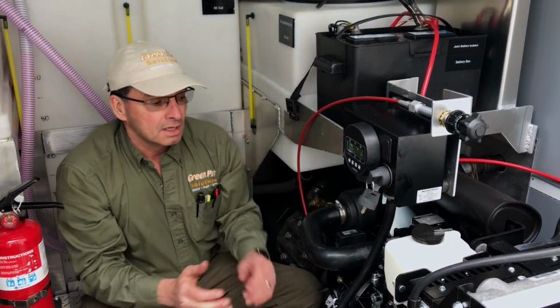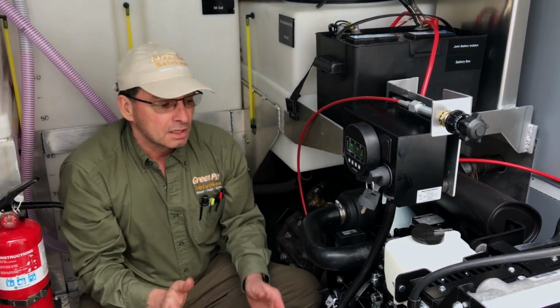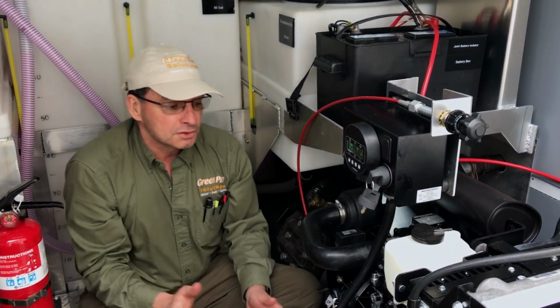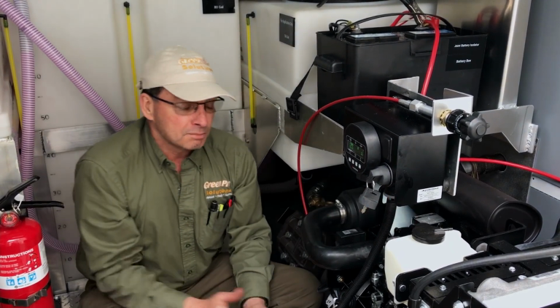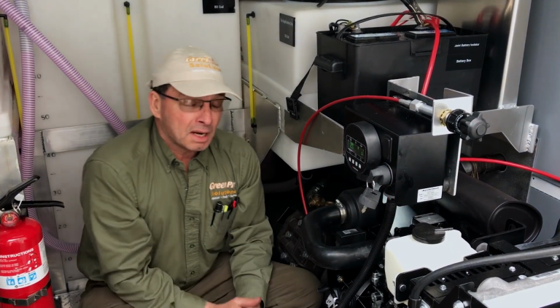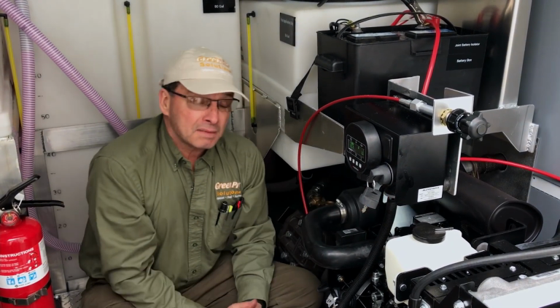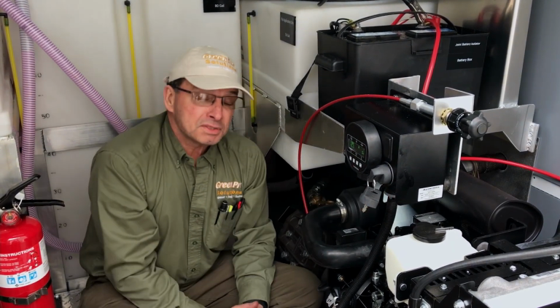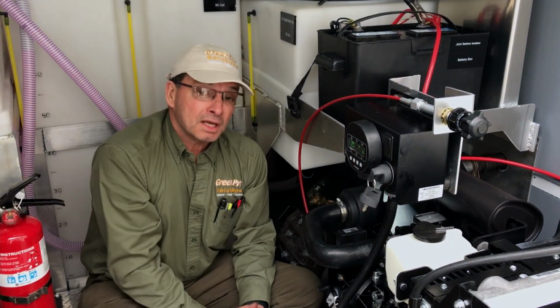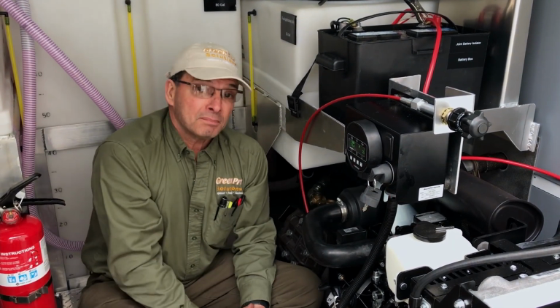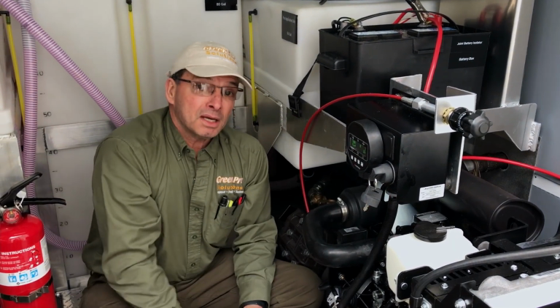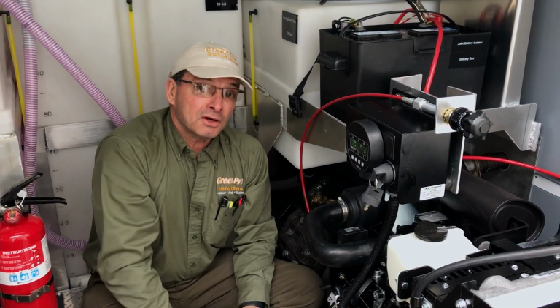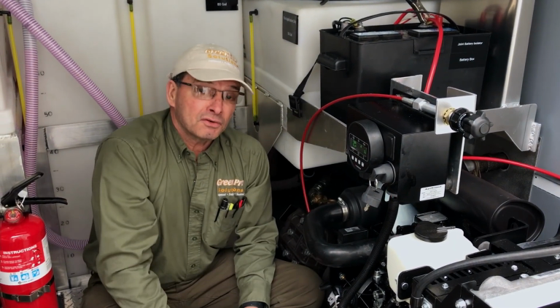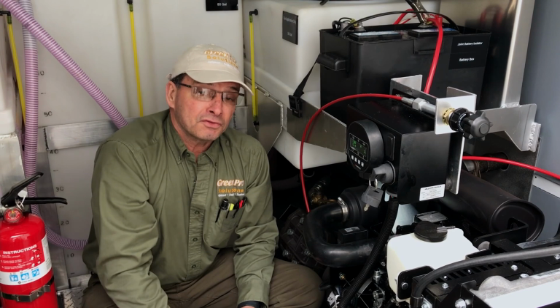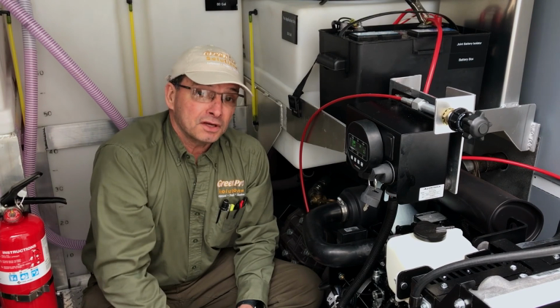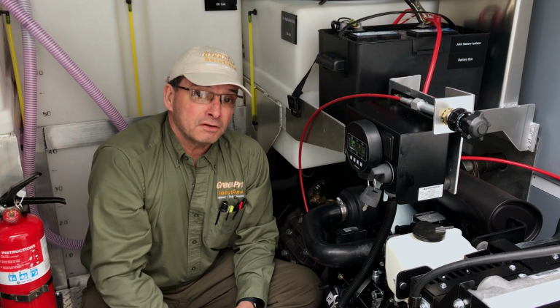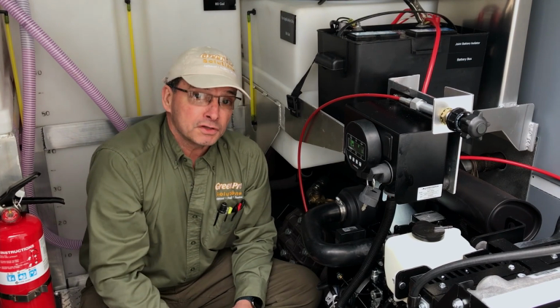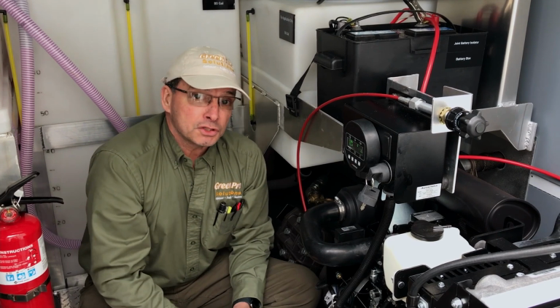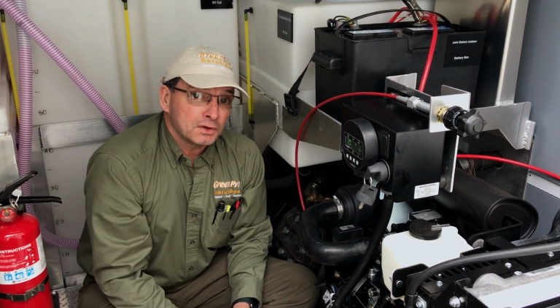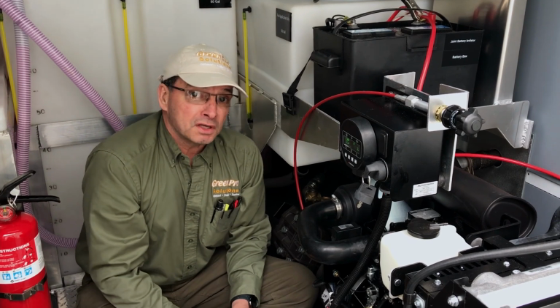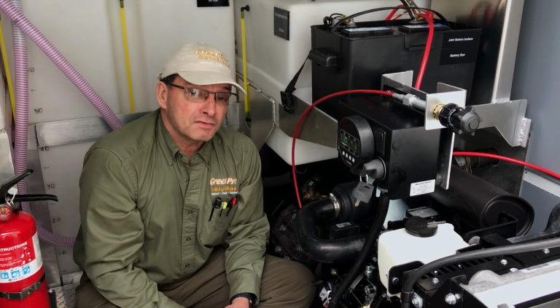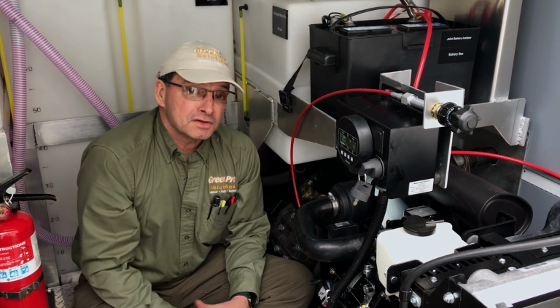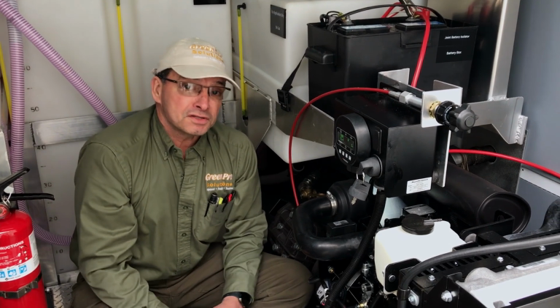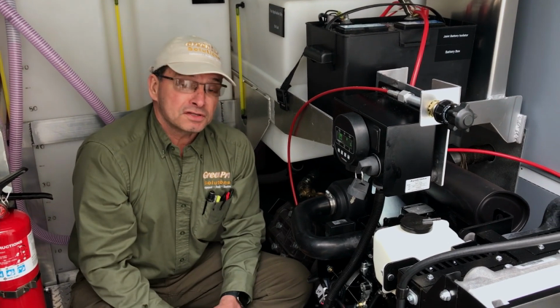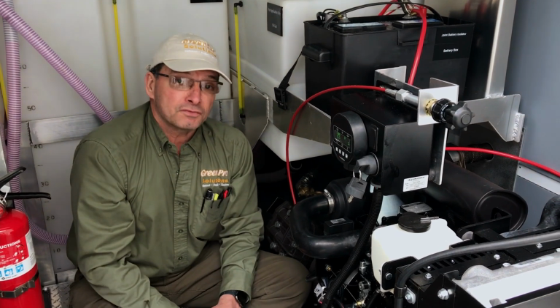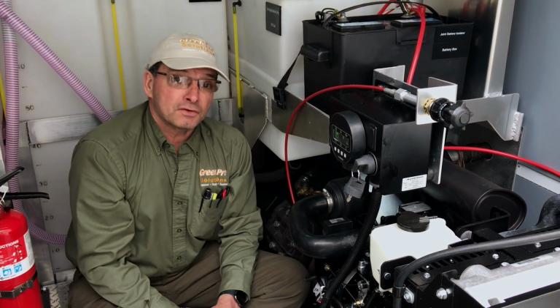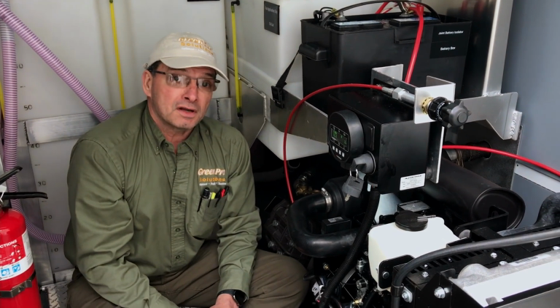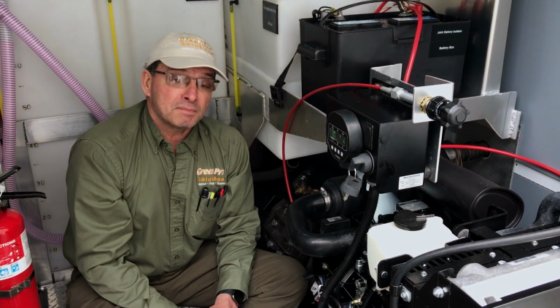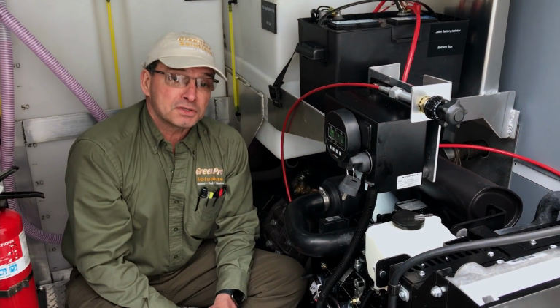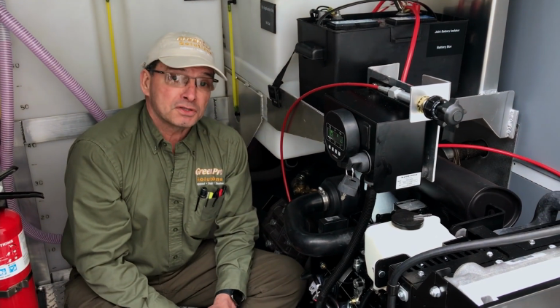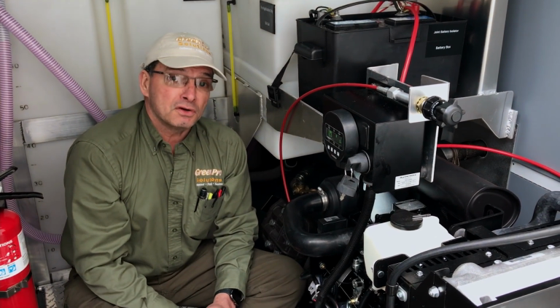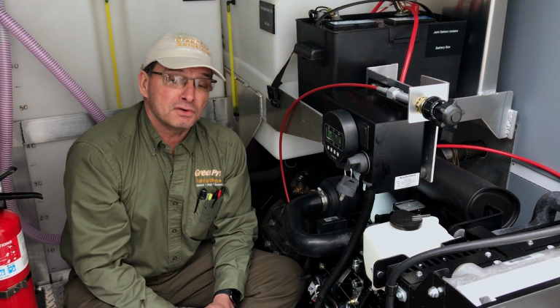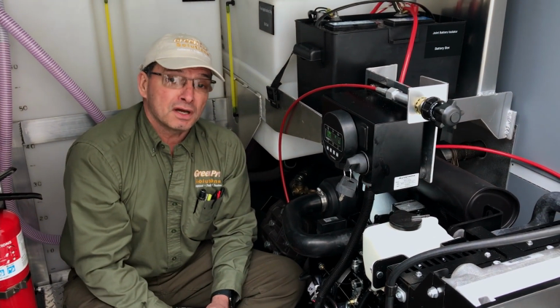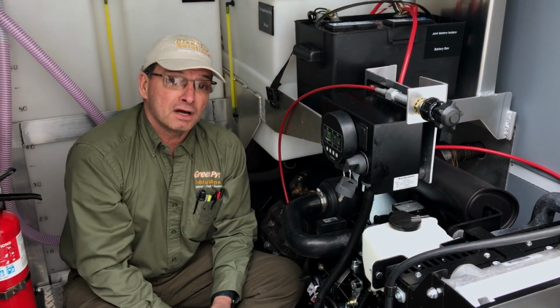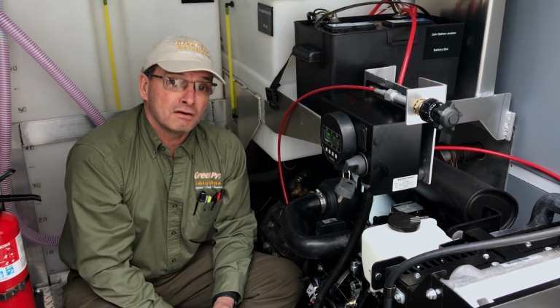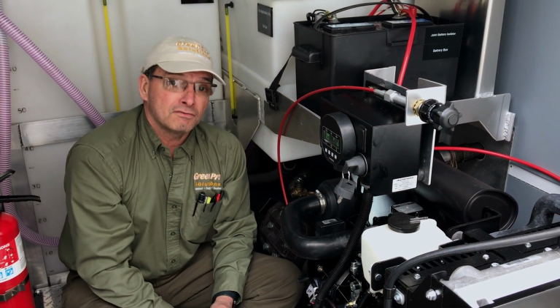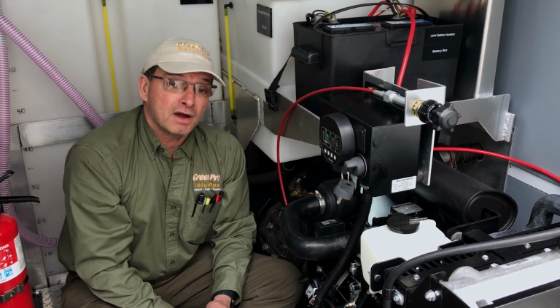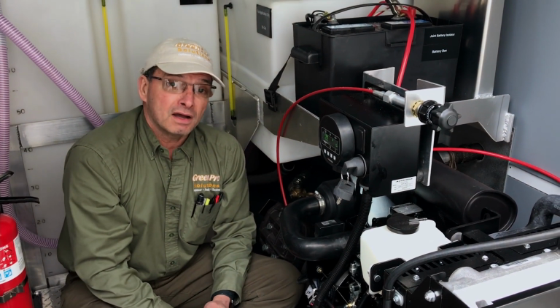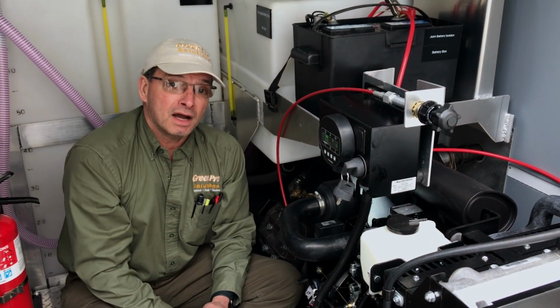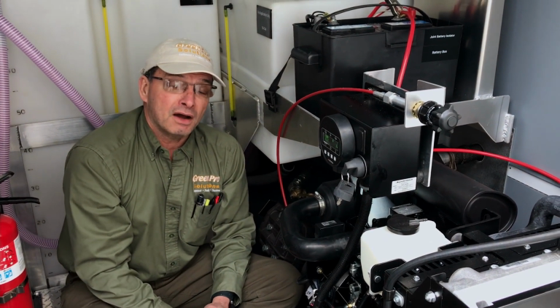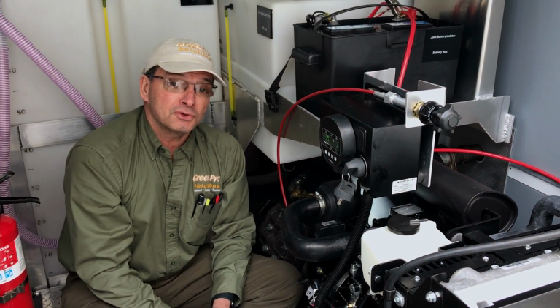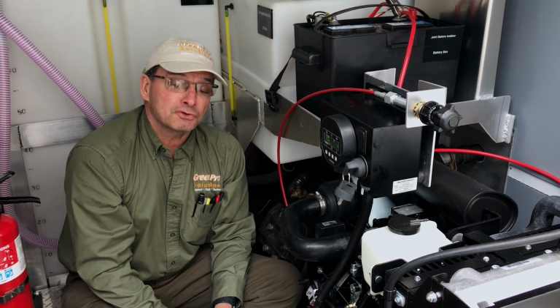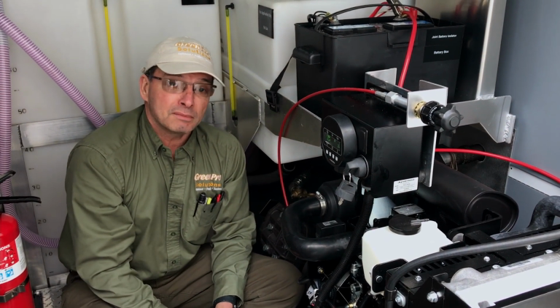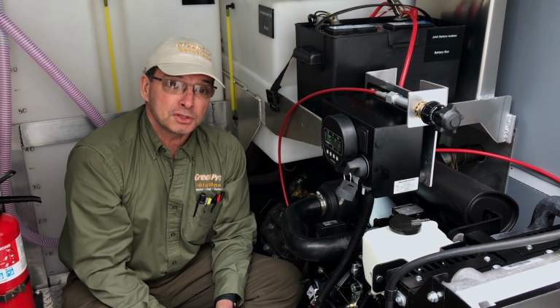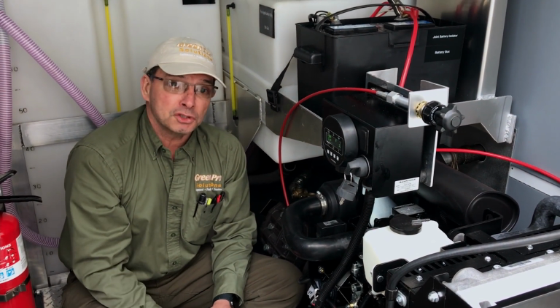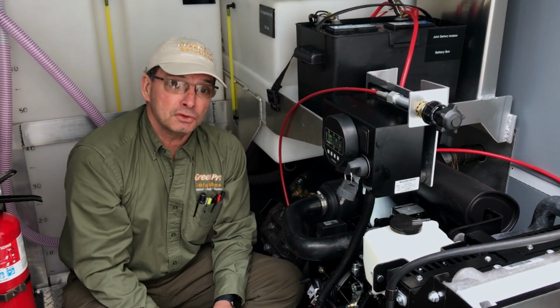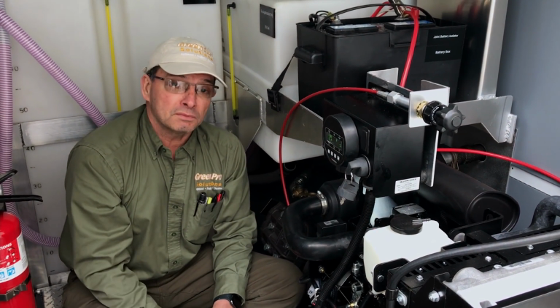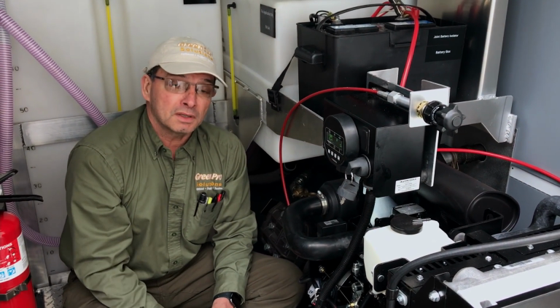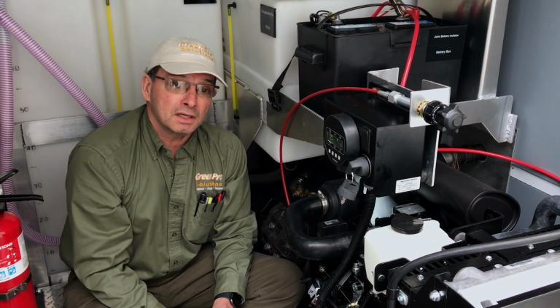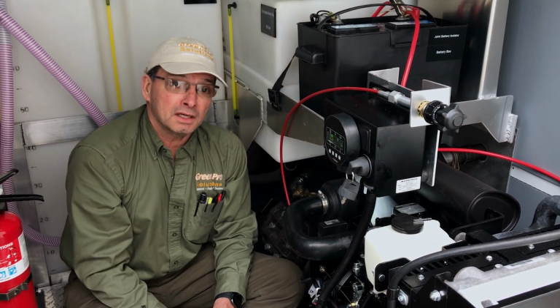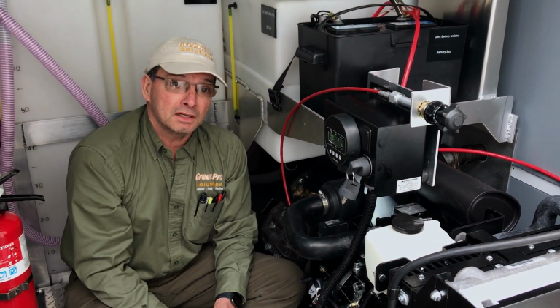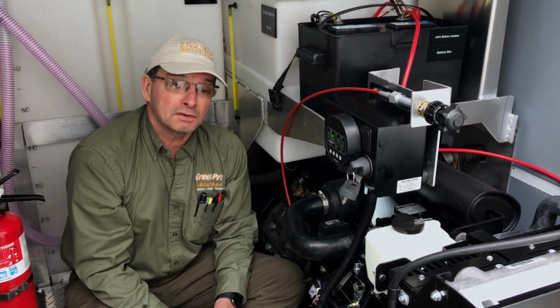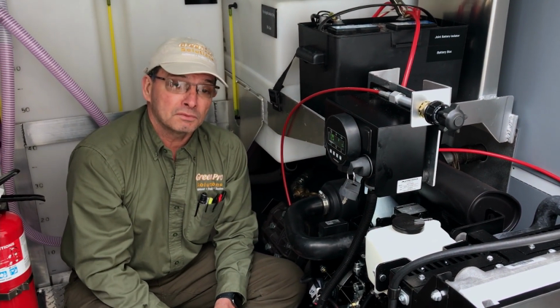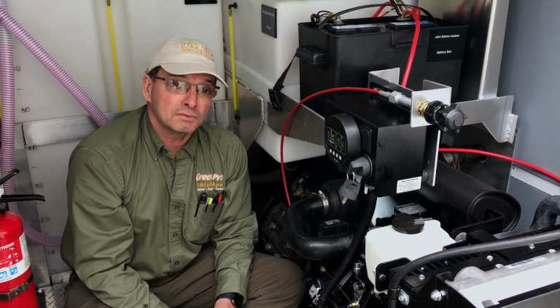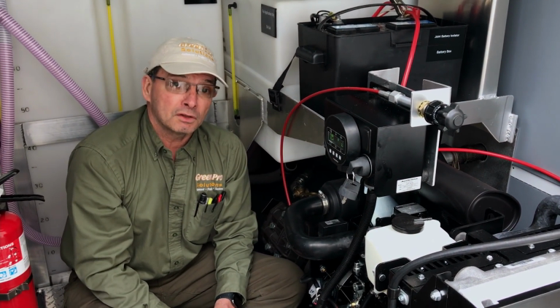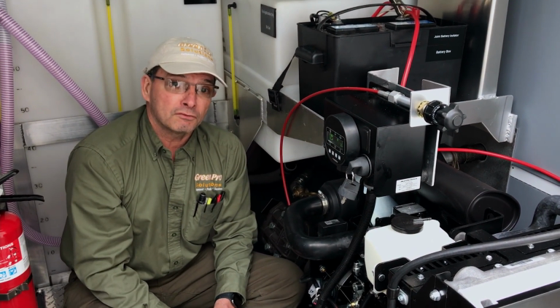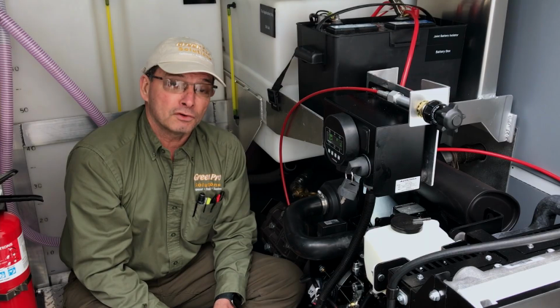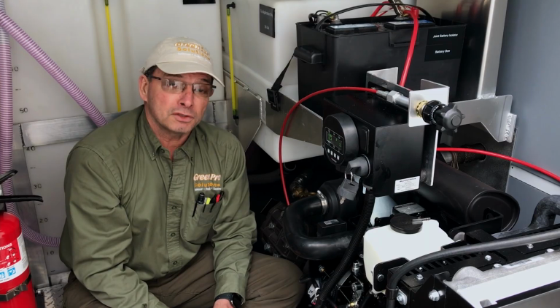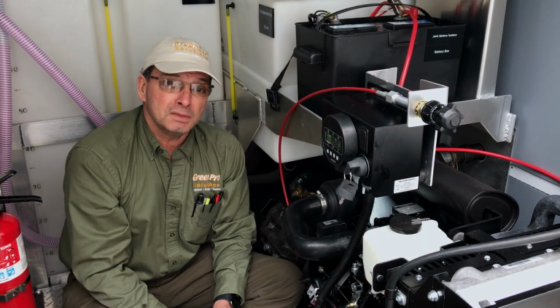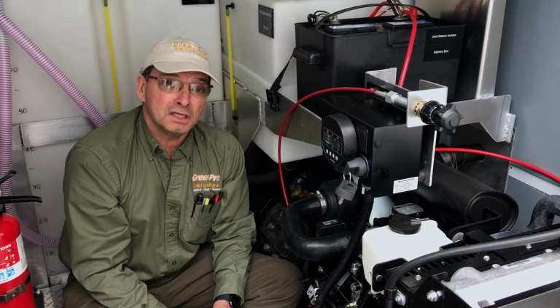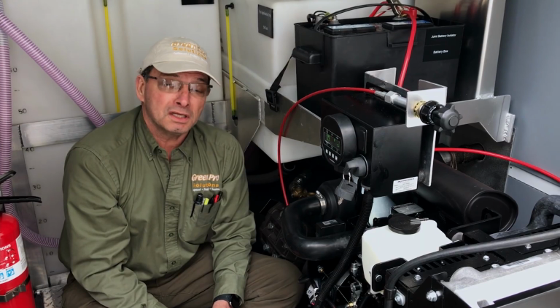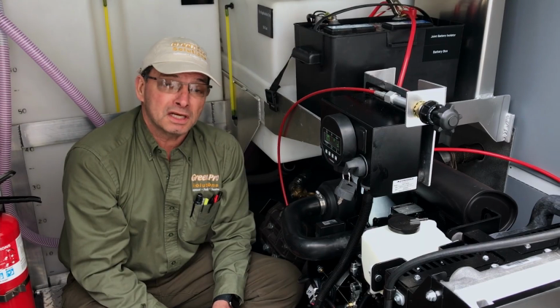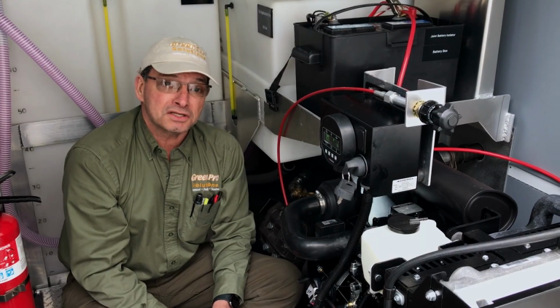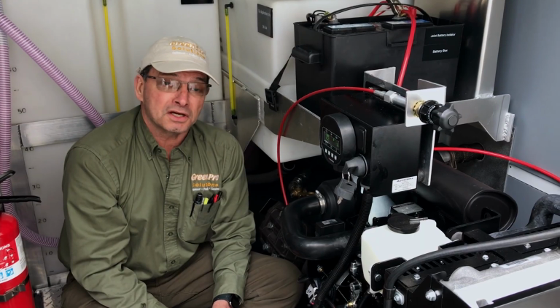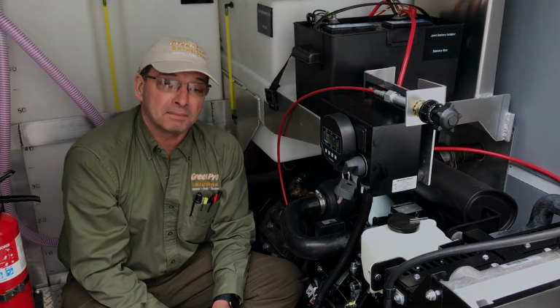My name is Ken Baker. Thank you for joining us for an episode of How to Troubleshoot and I look forward to meeting you next time.